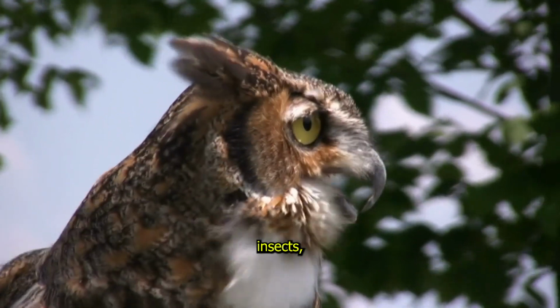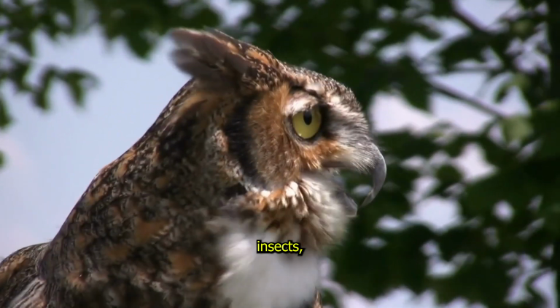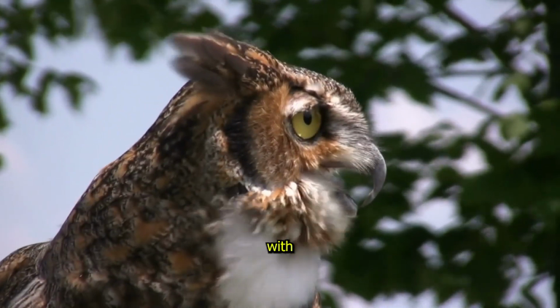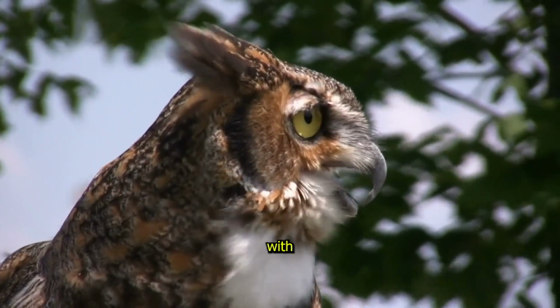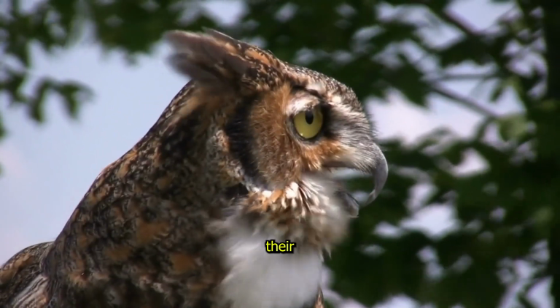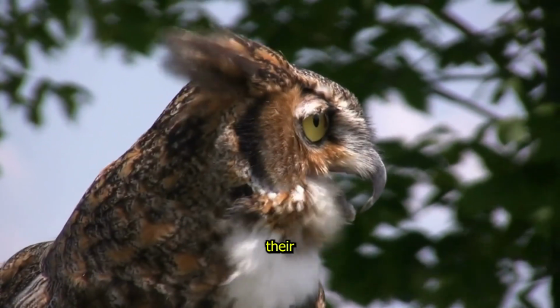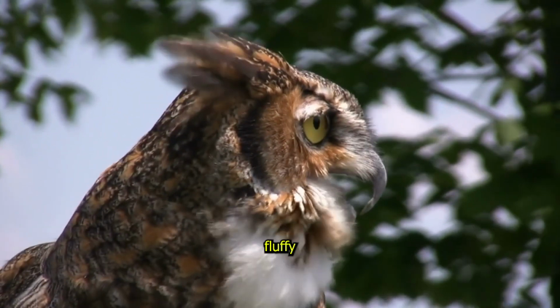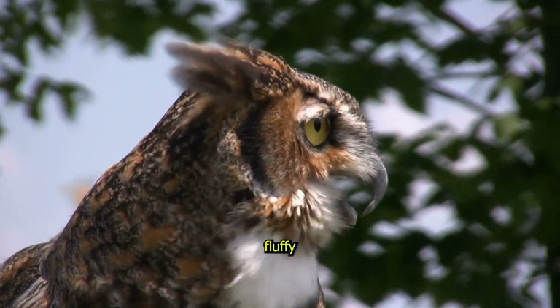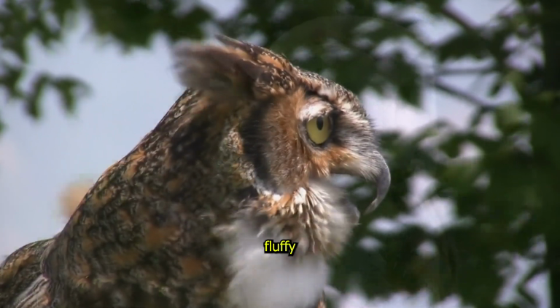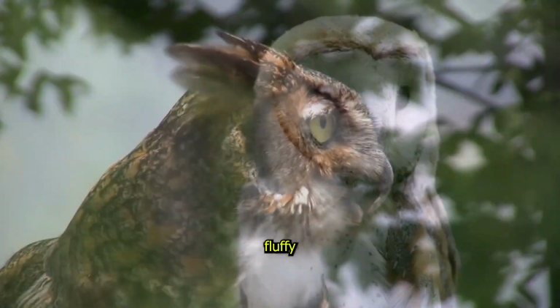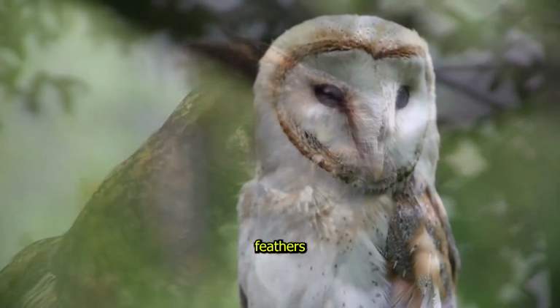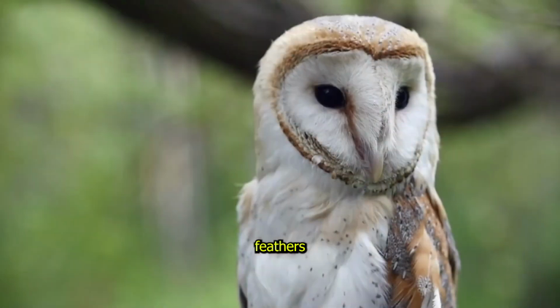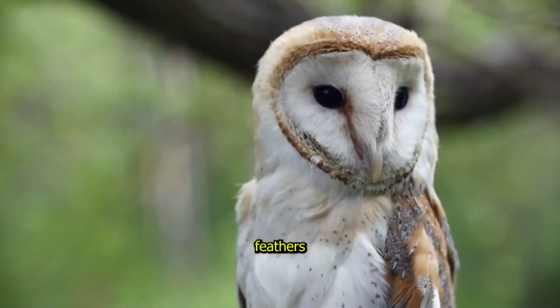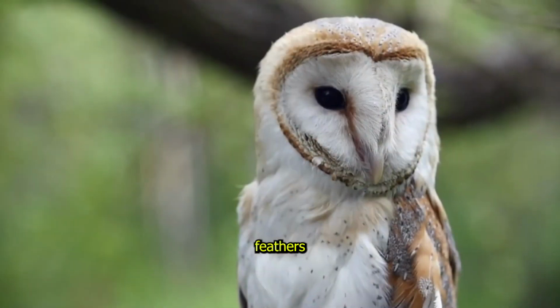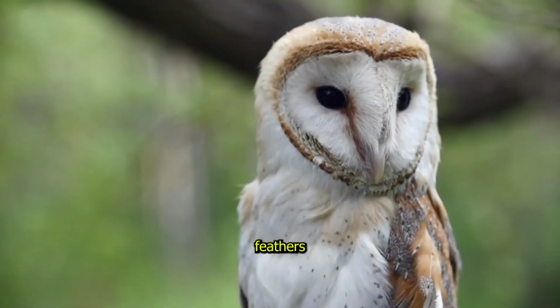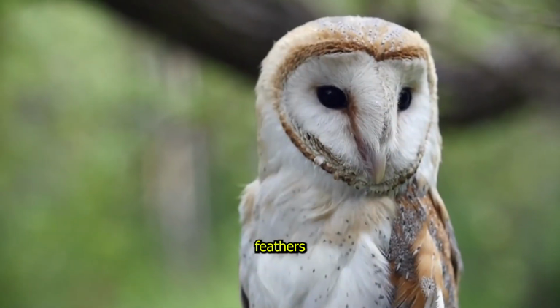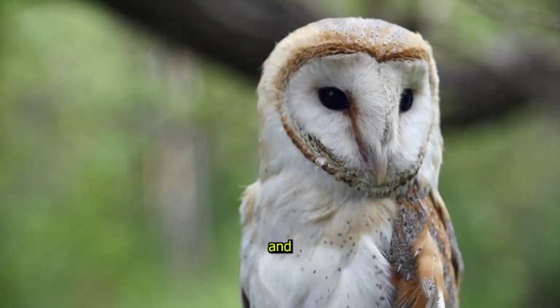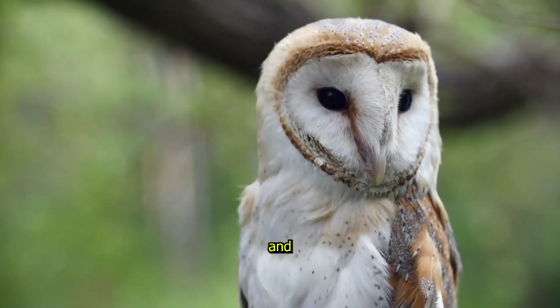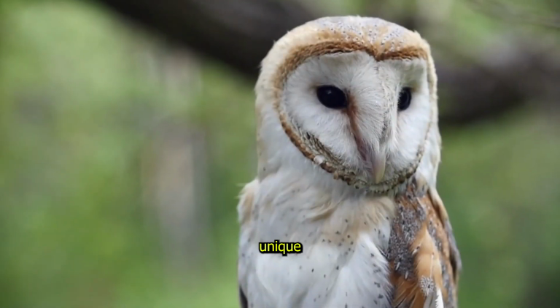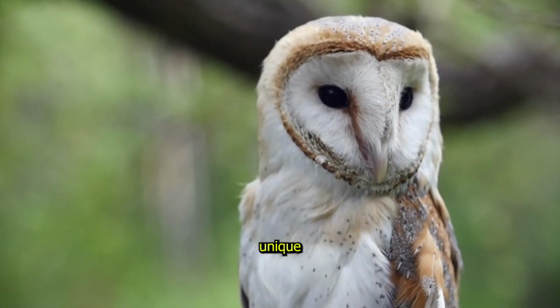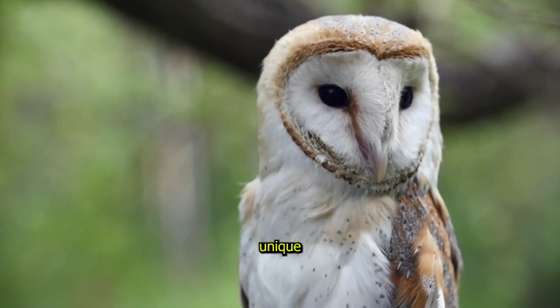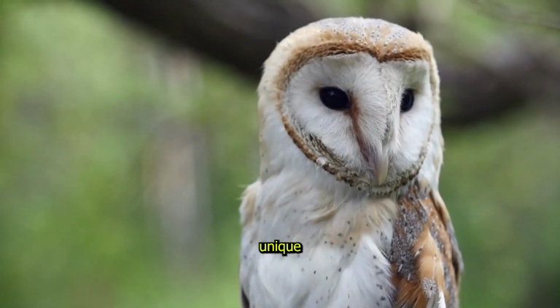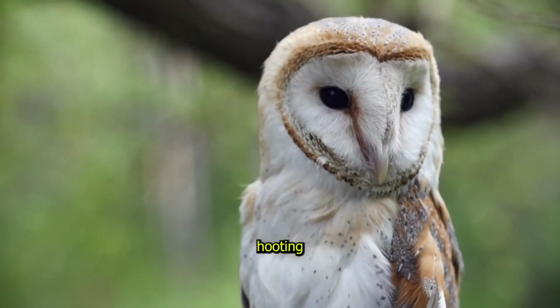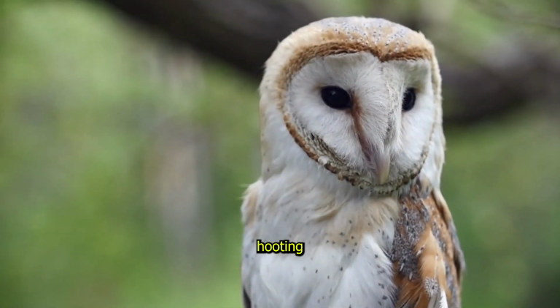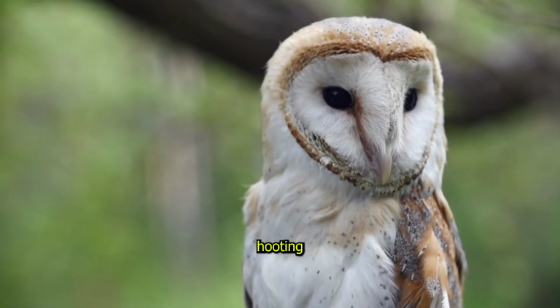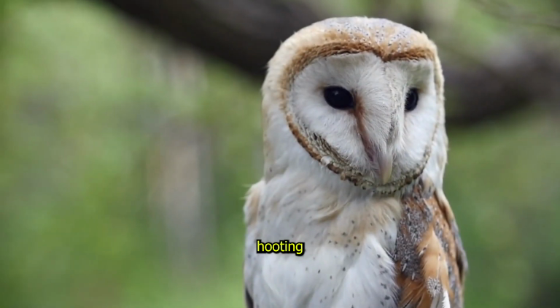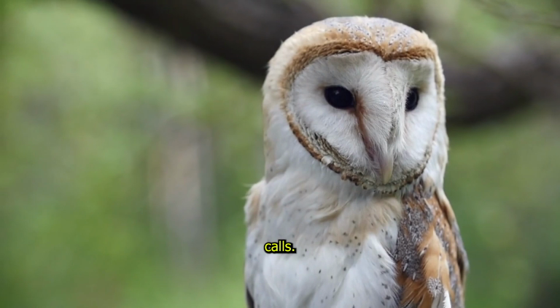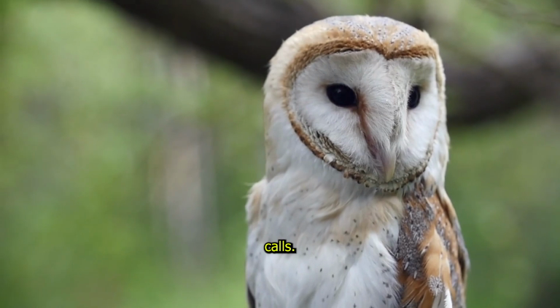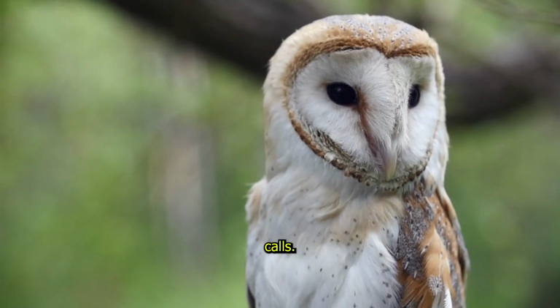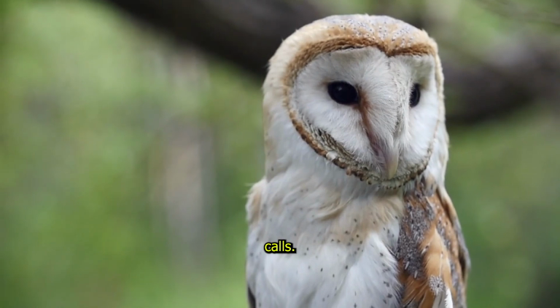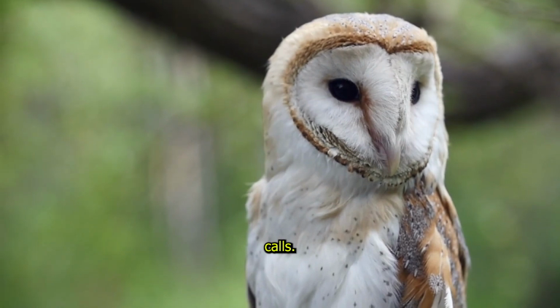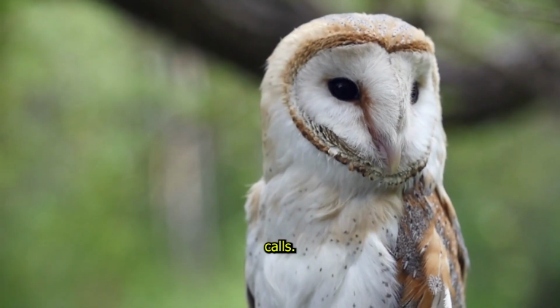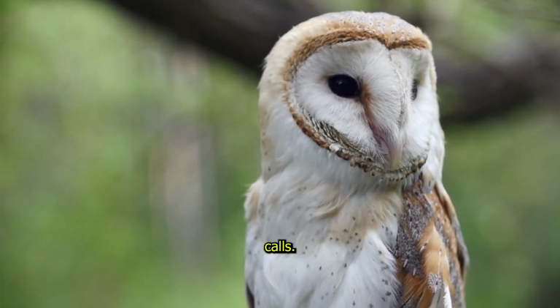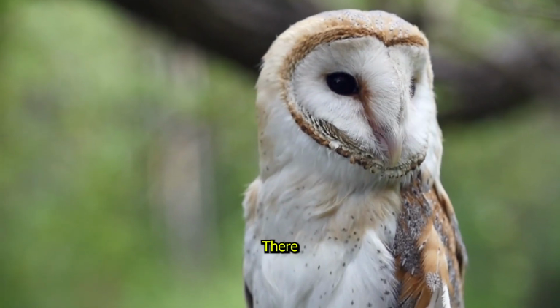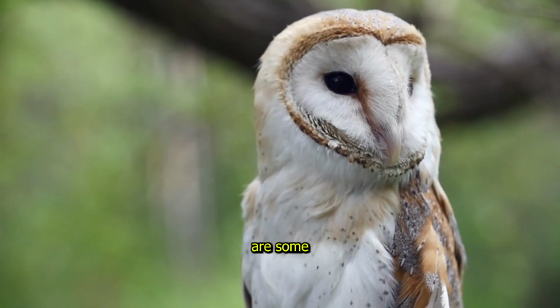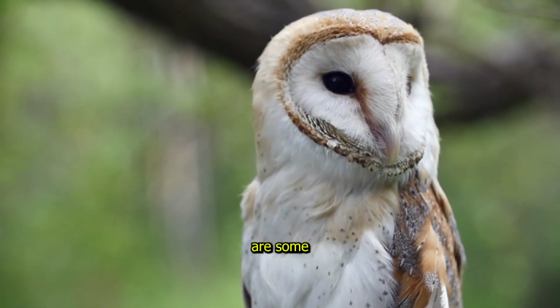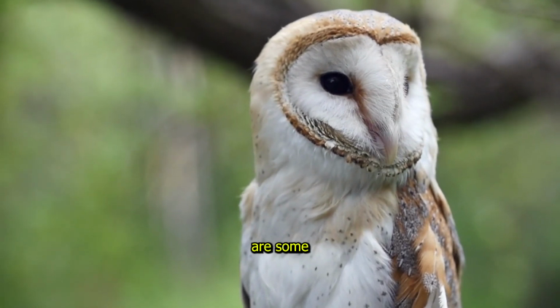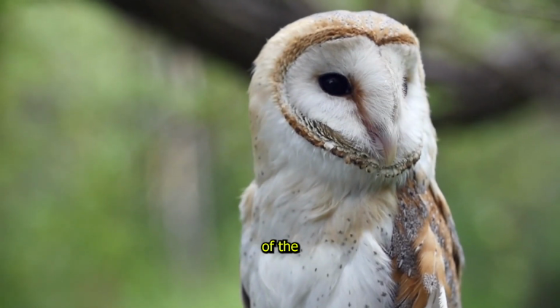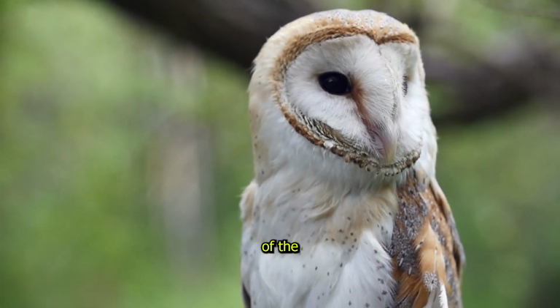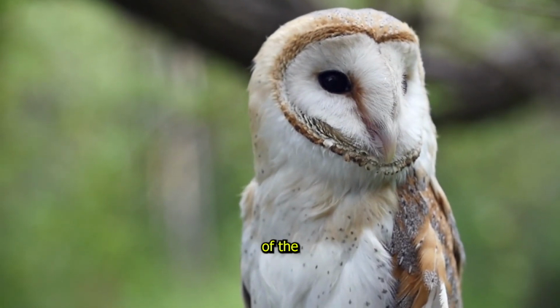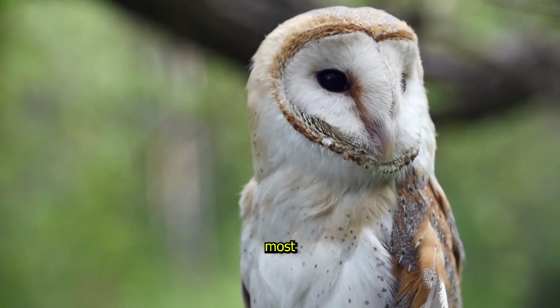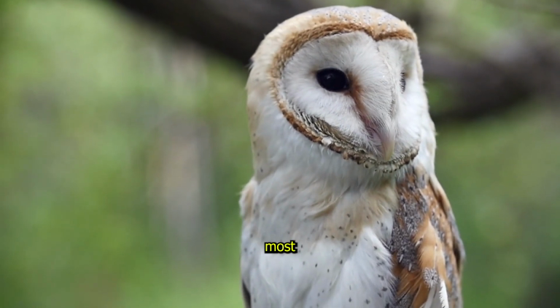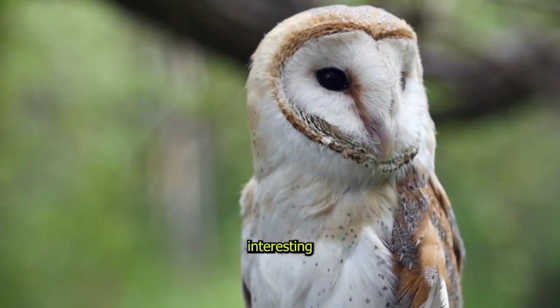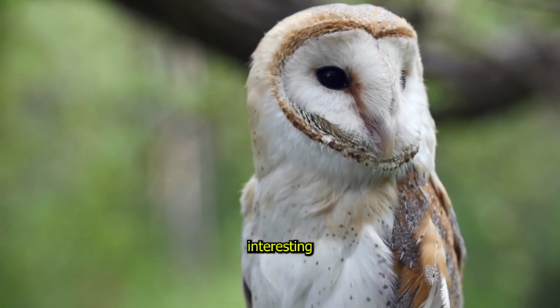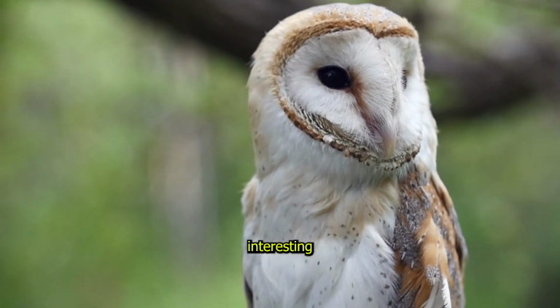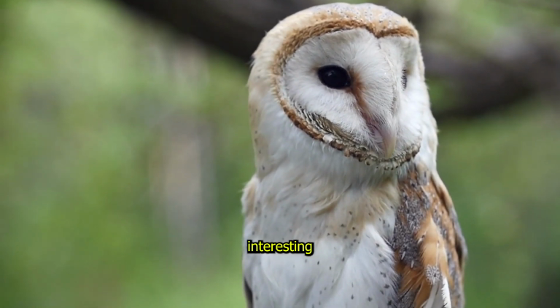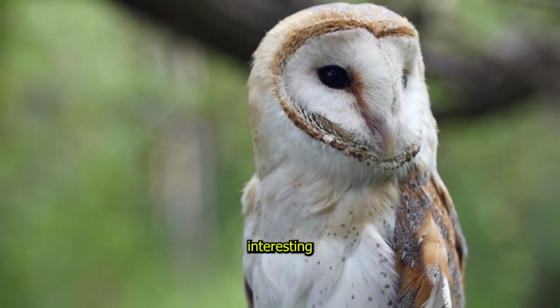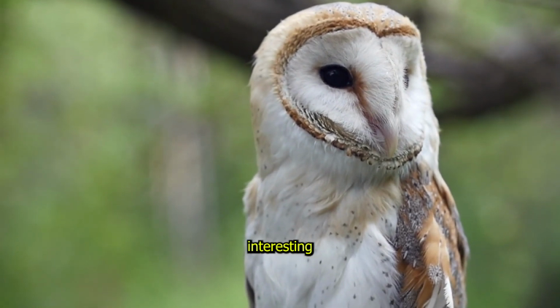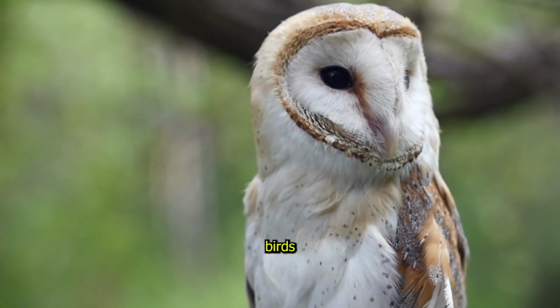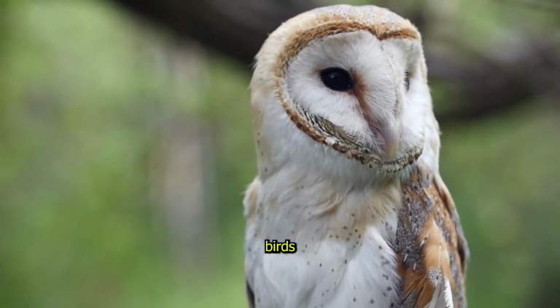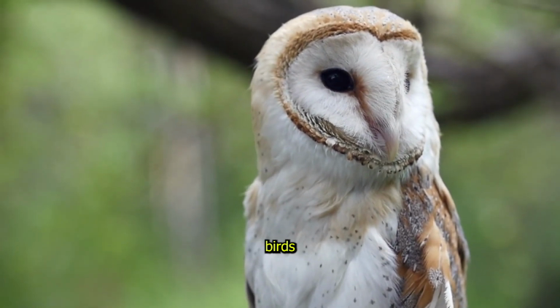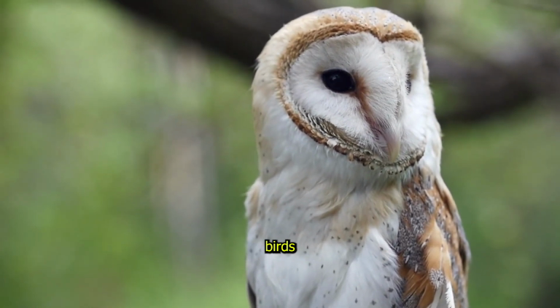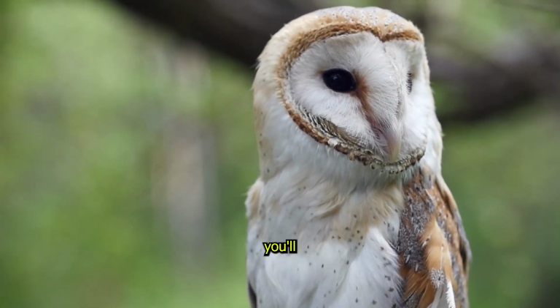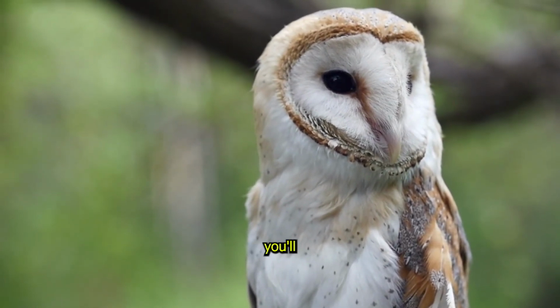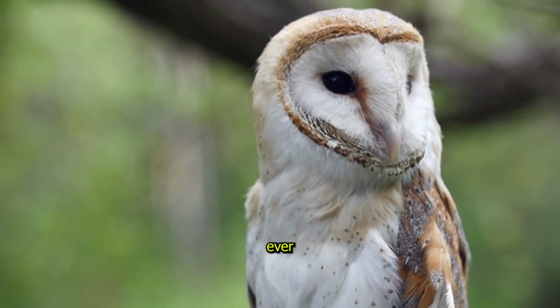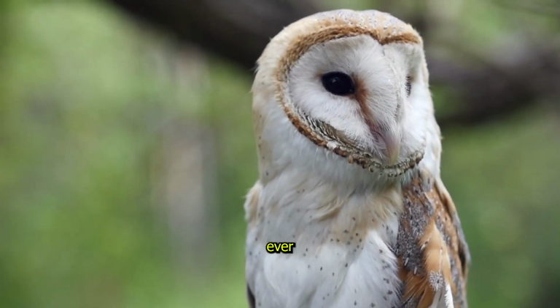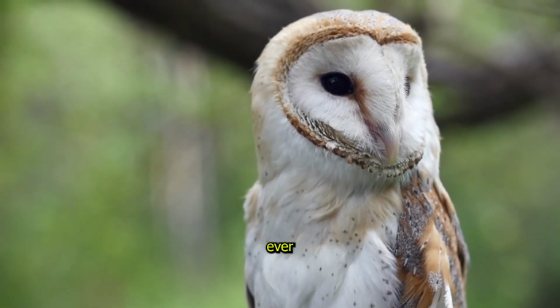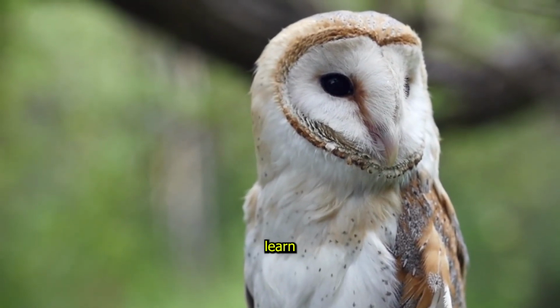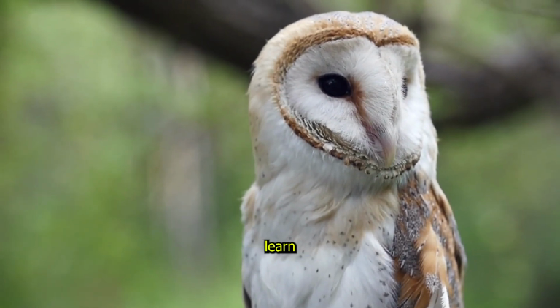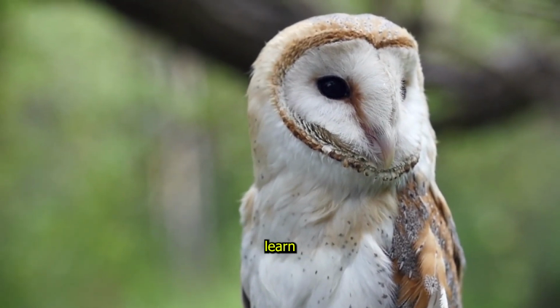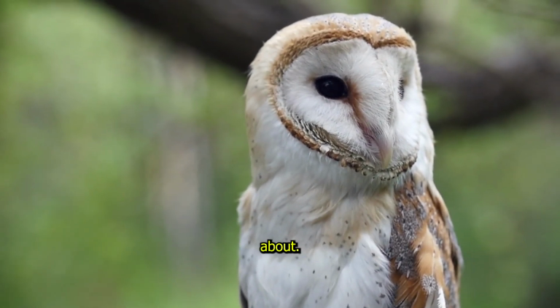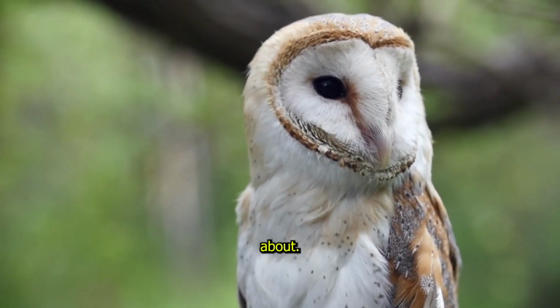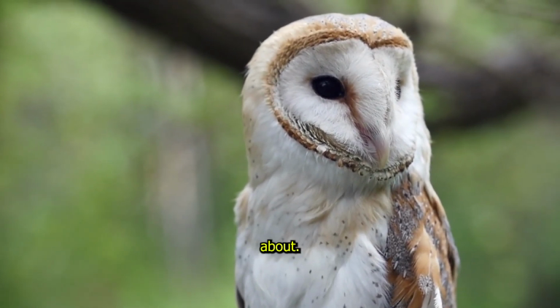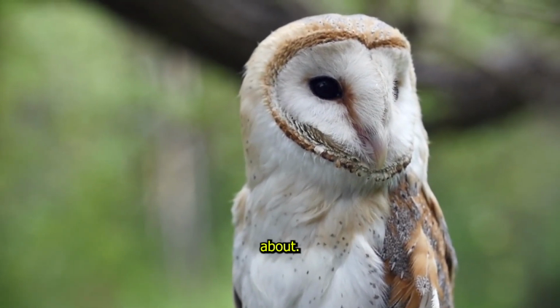With their fluffy feathers and unique hooting calls, they're some of the most interesting birds you'll ever learn about.